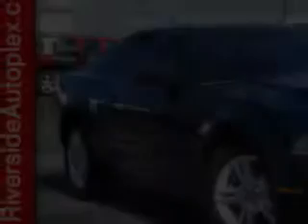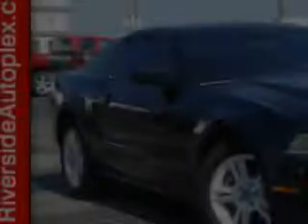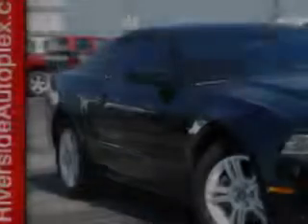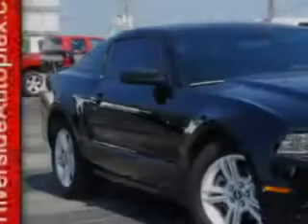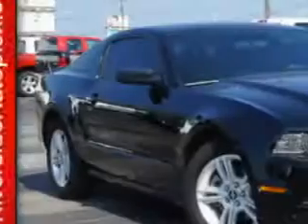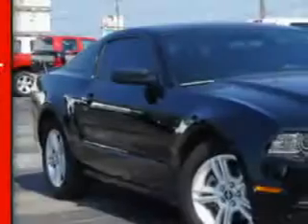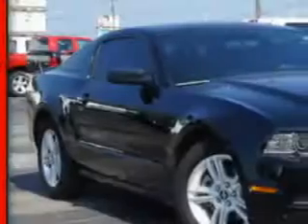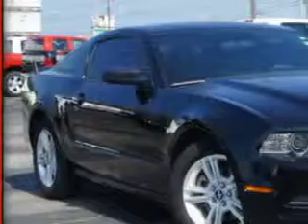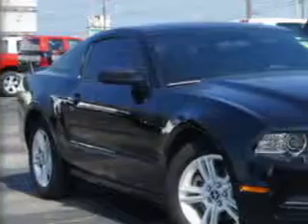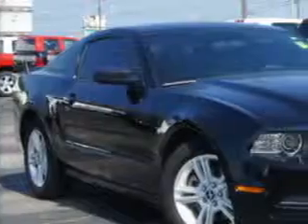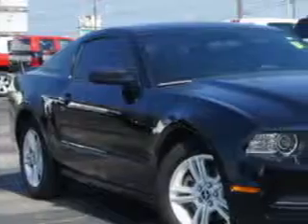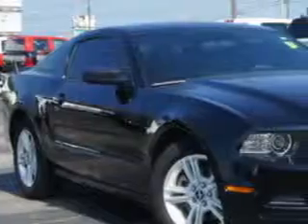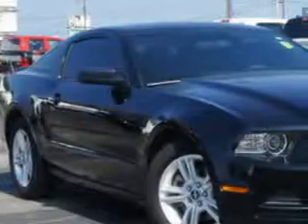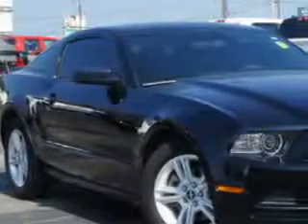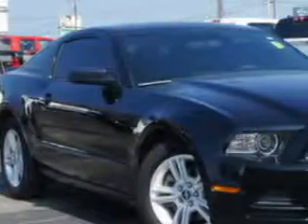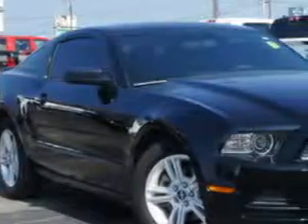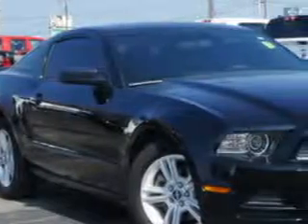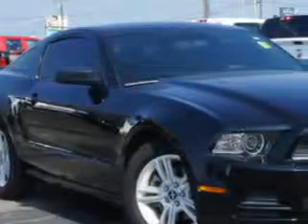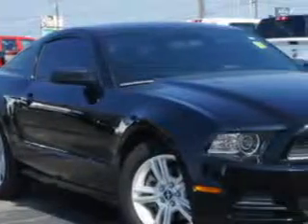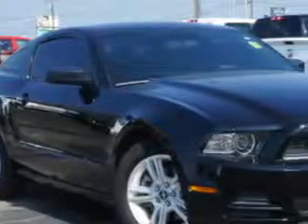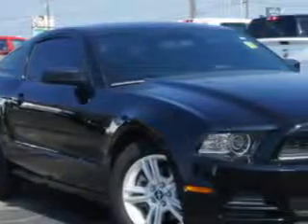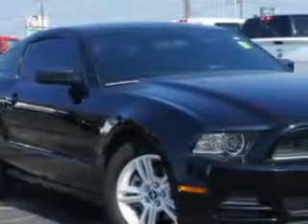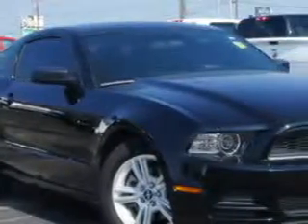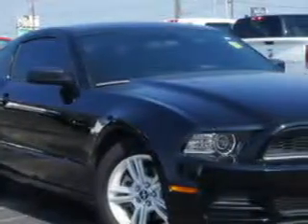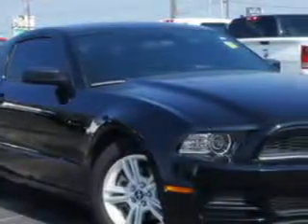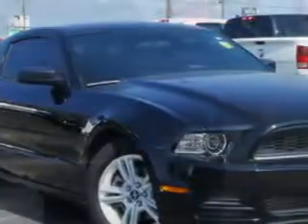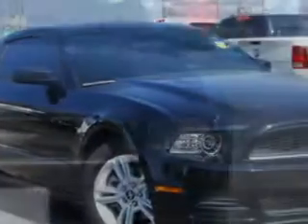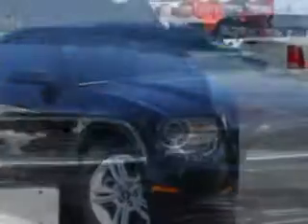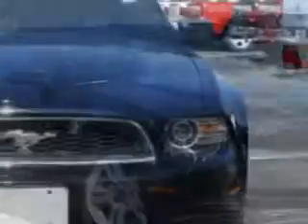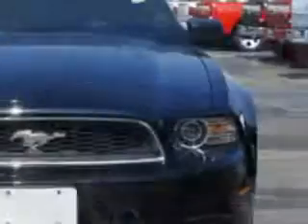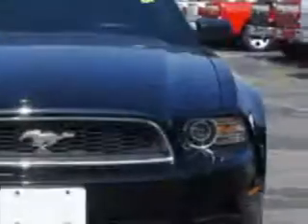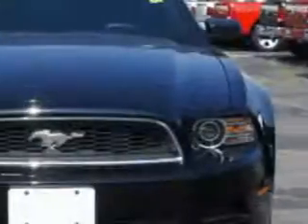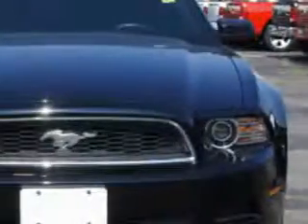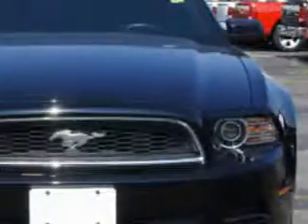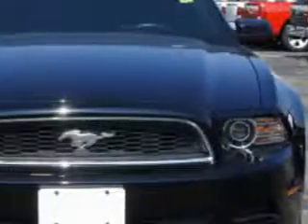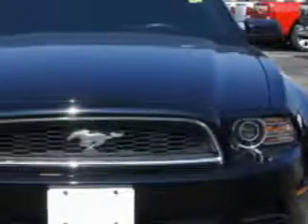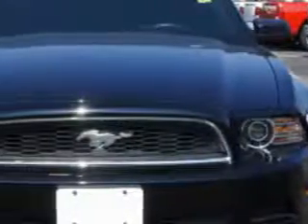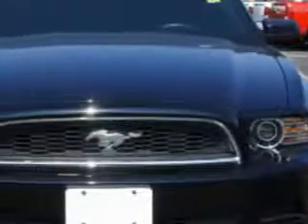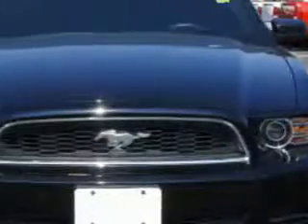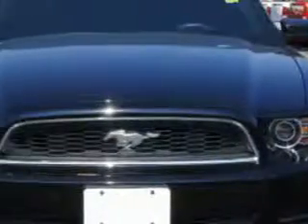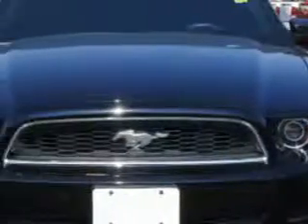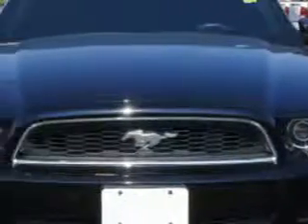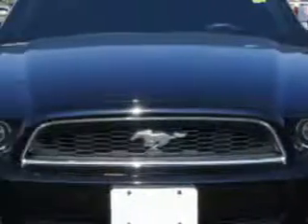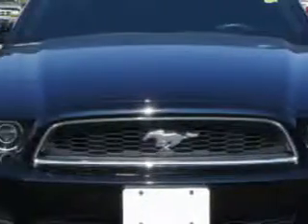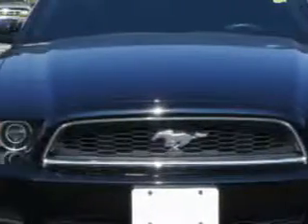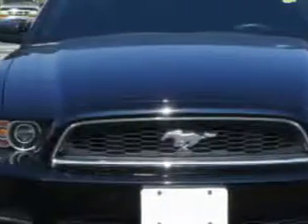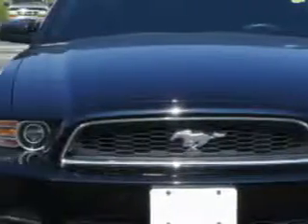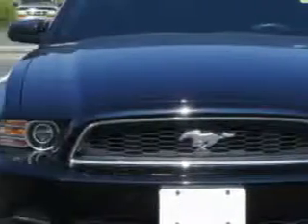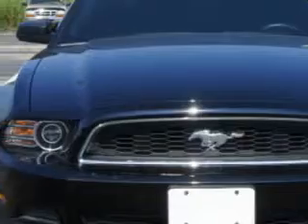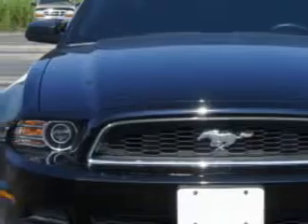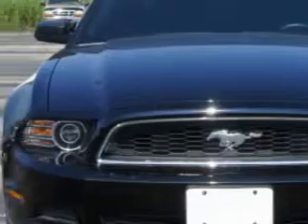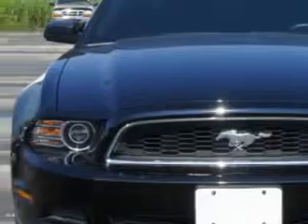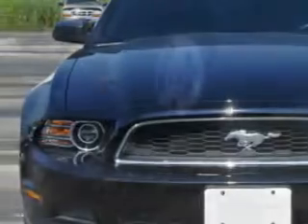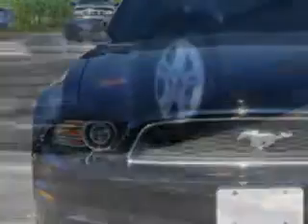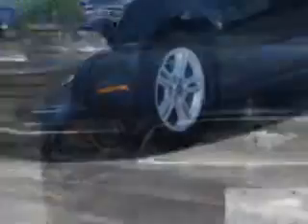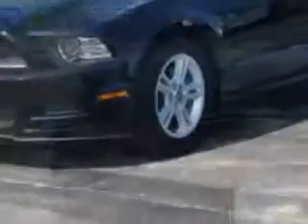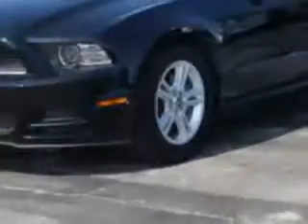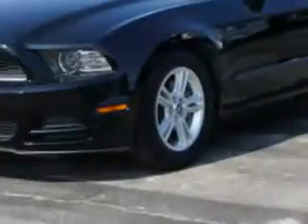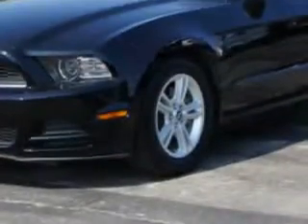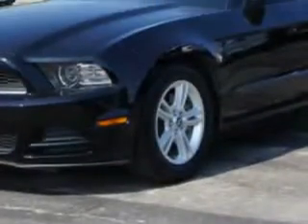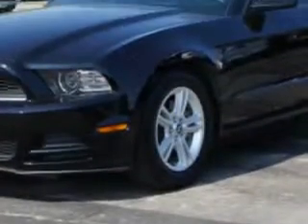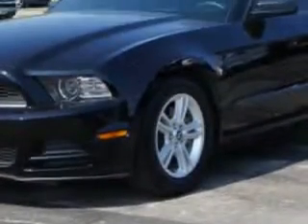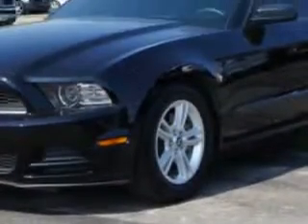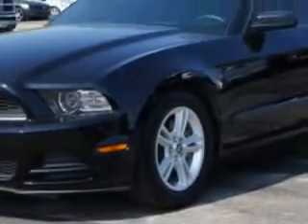You will love this black 2013 Ford Mustang 2-door coupe, equipped with a 6-cylinder engine and an automatic transmission.